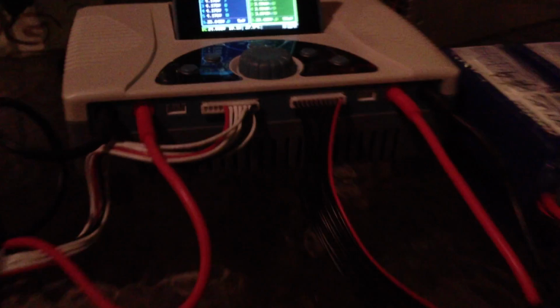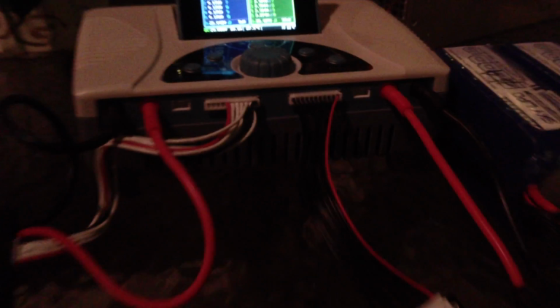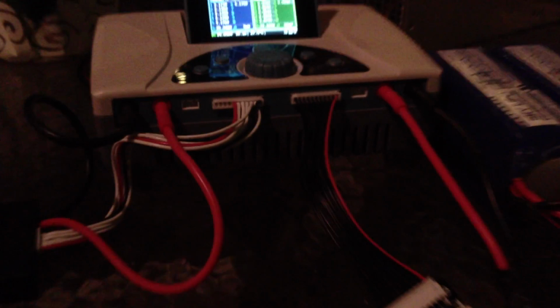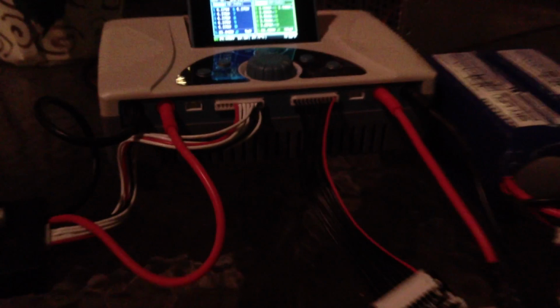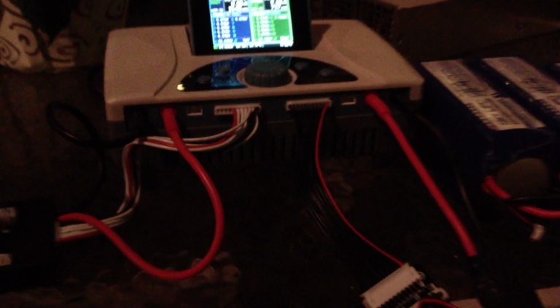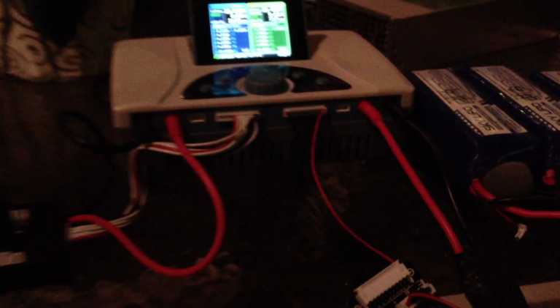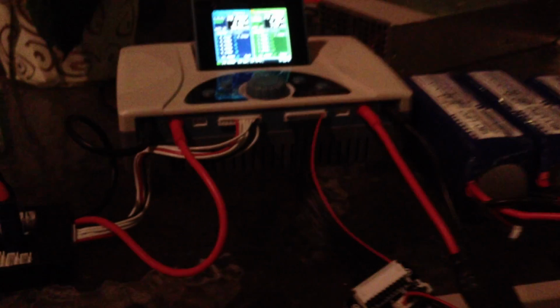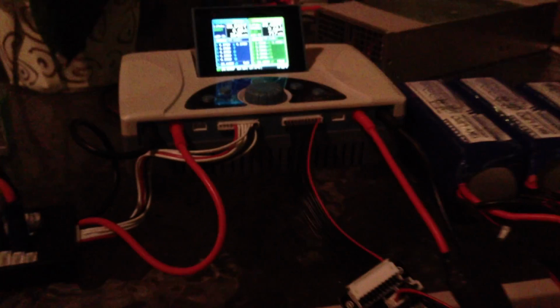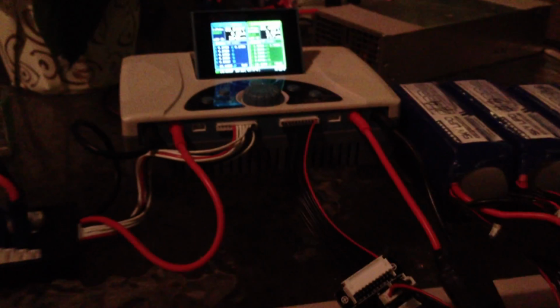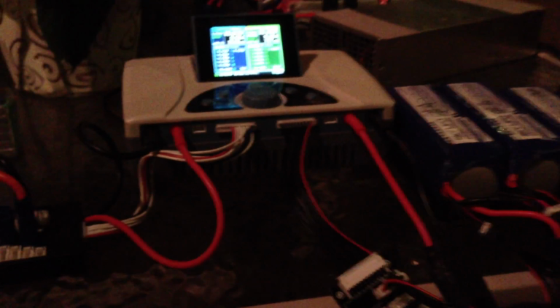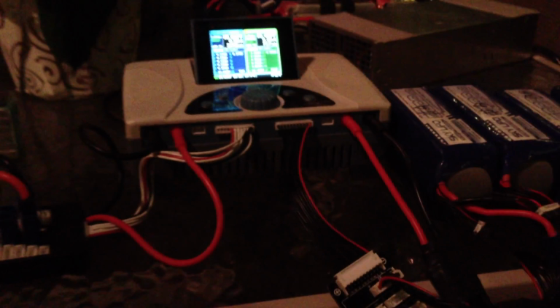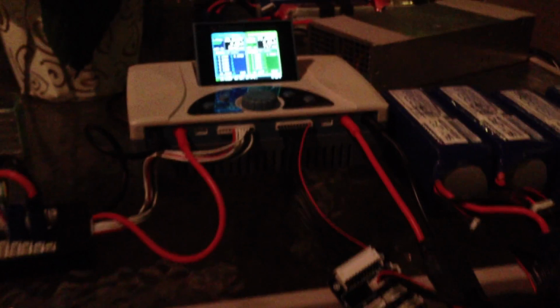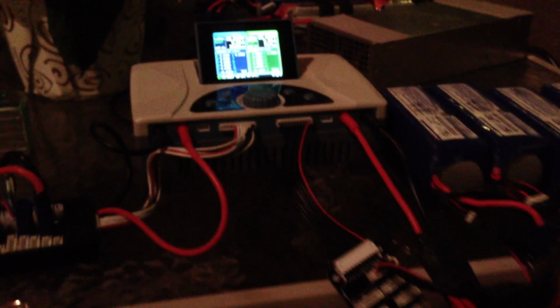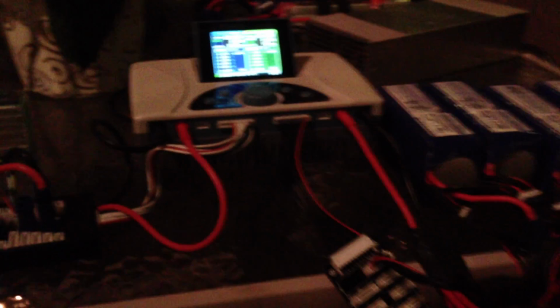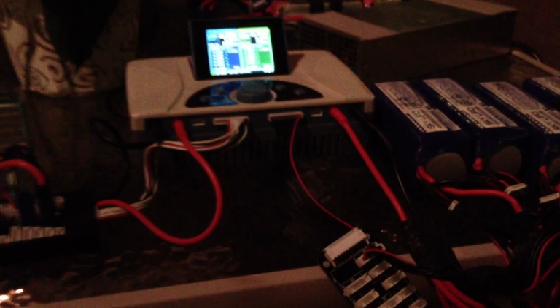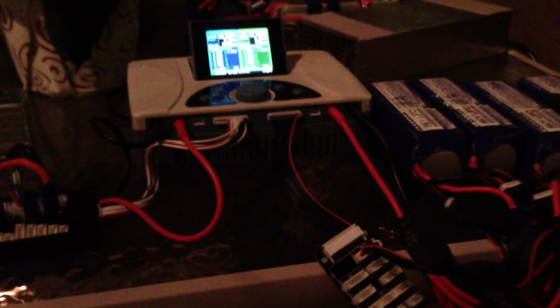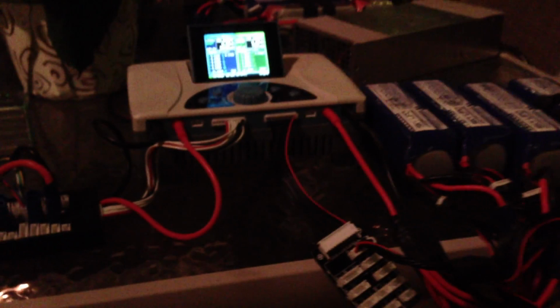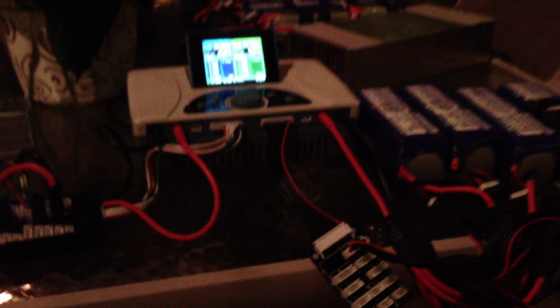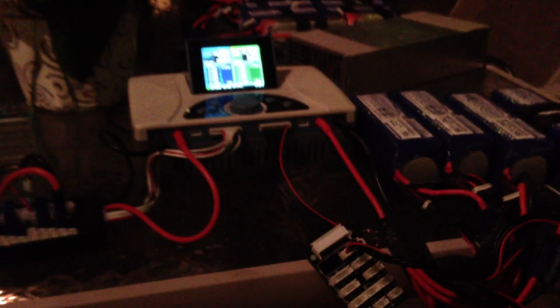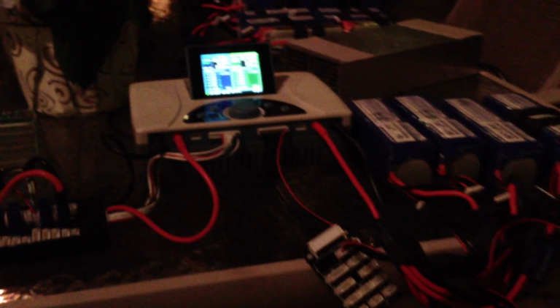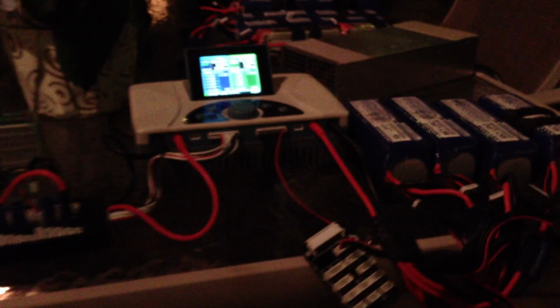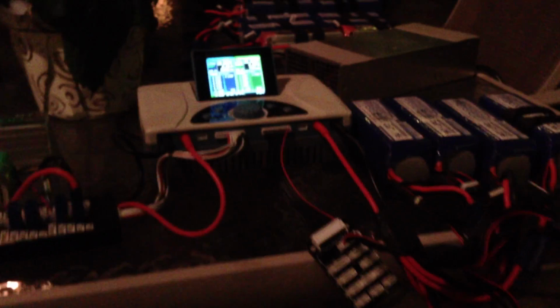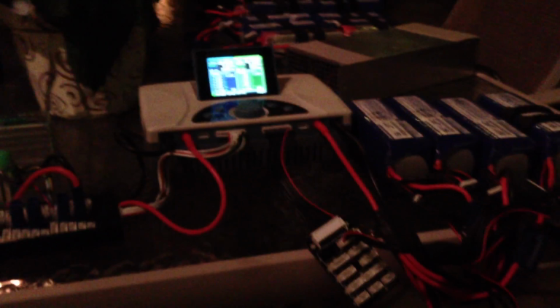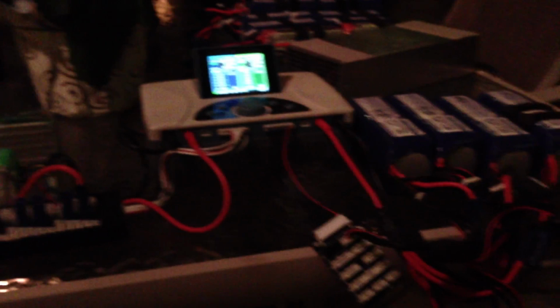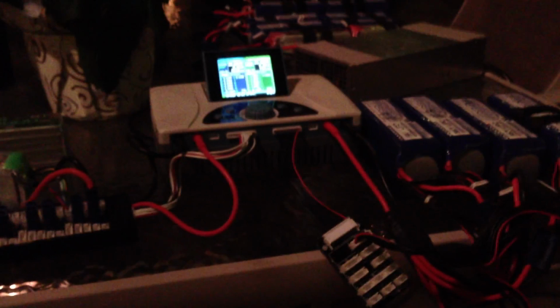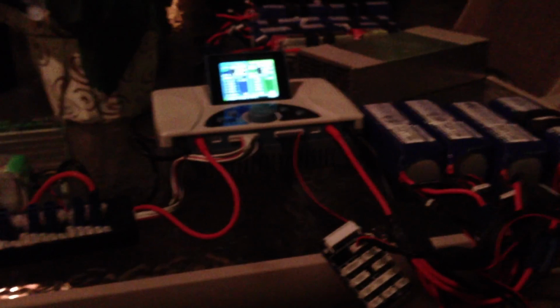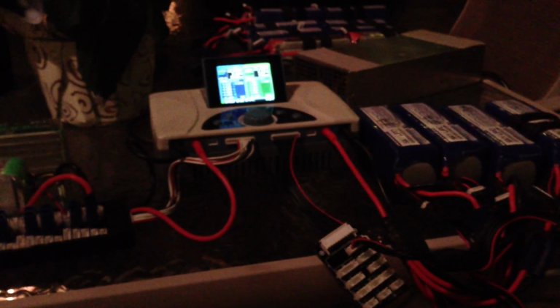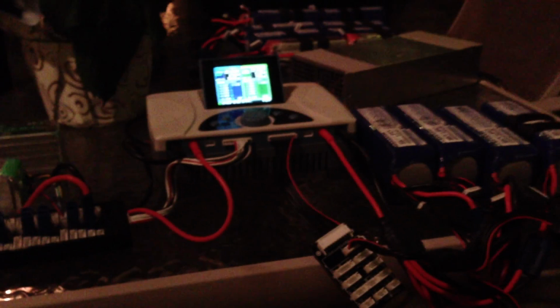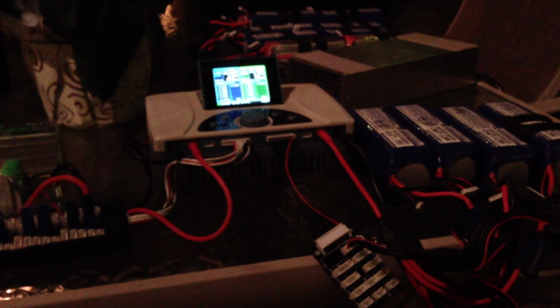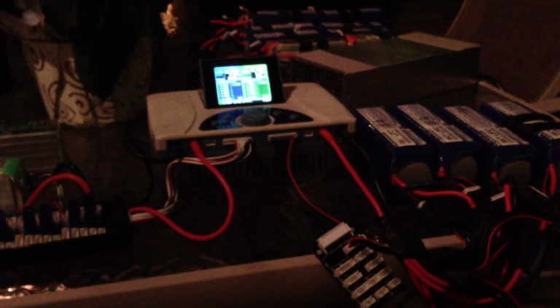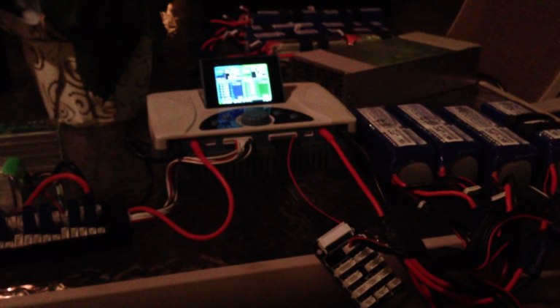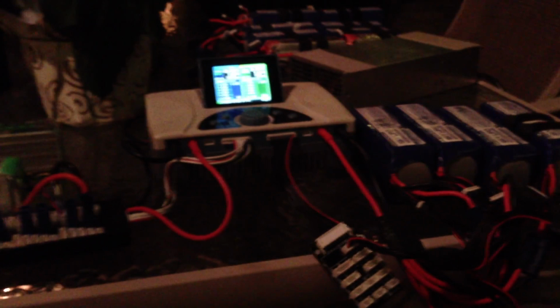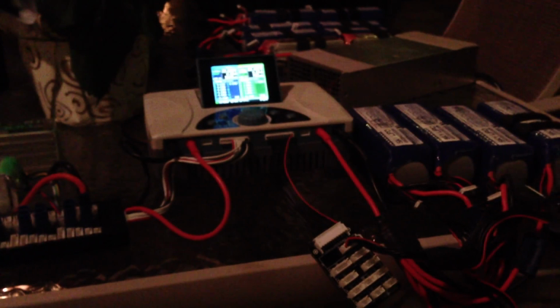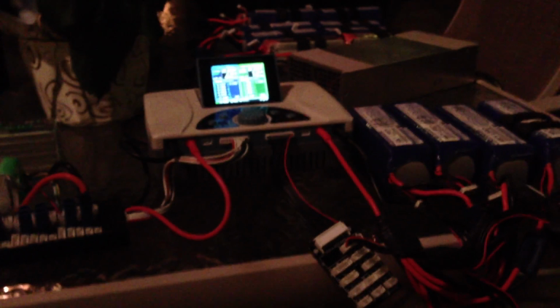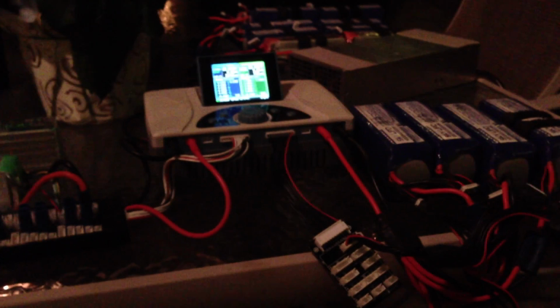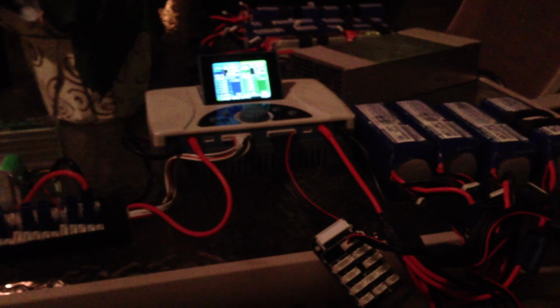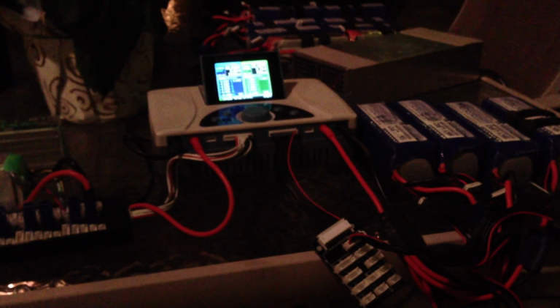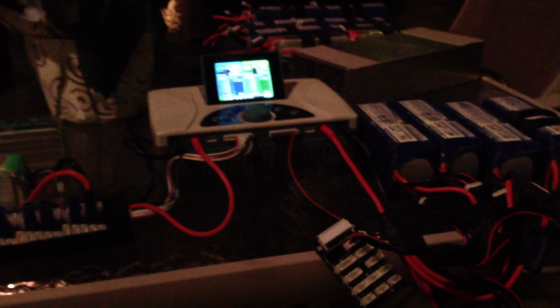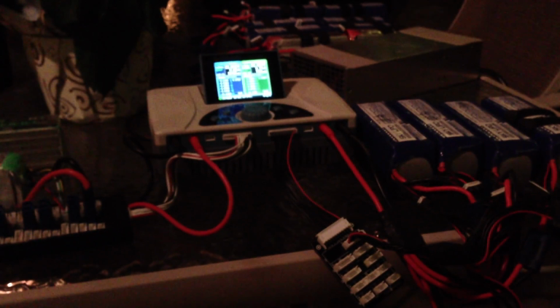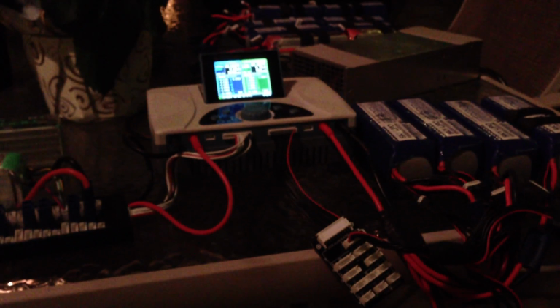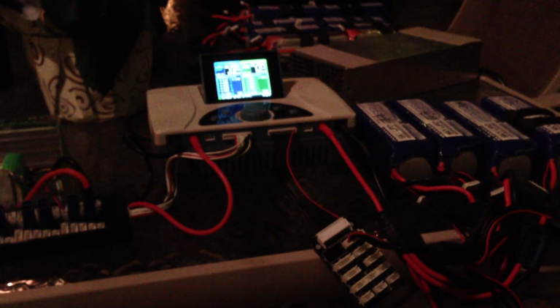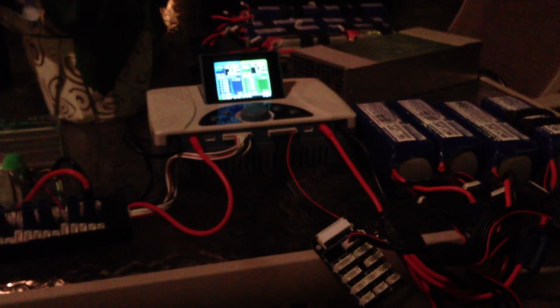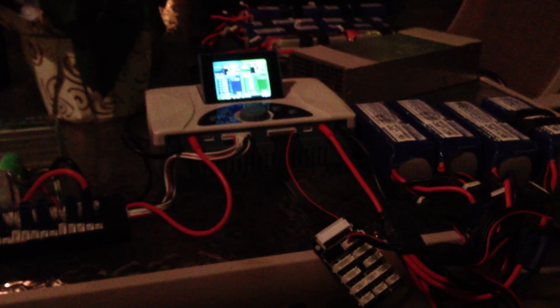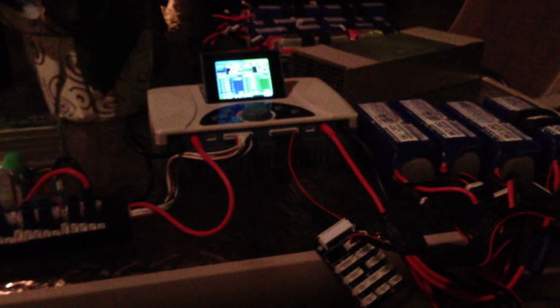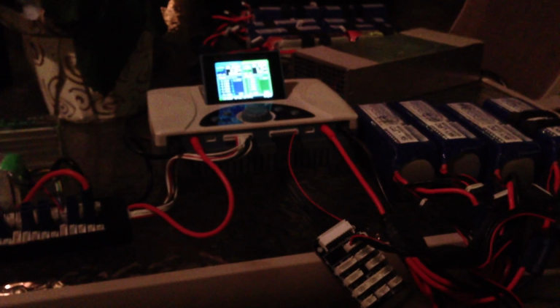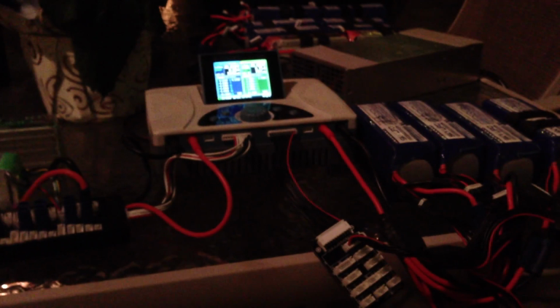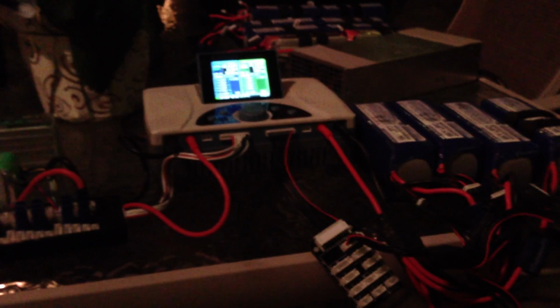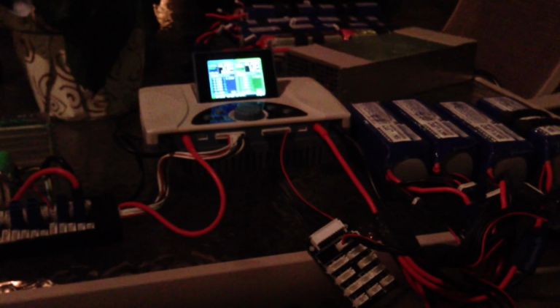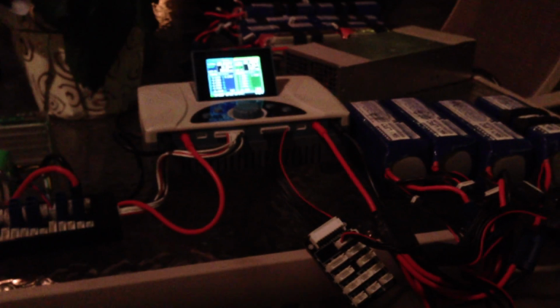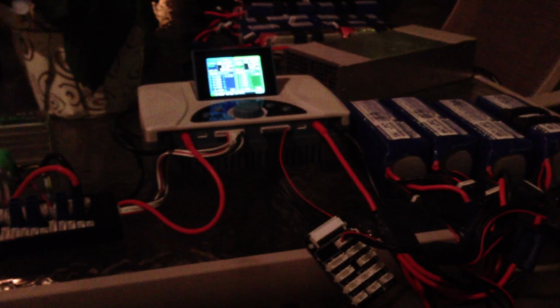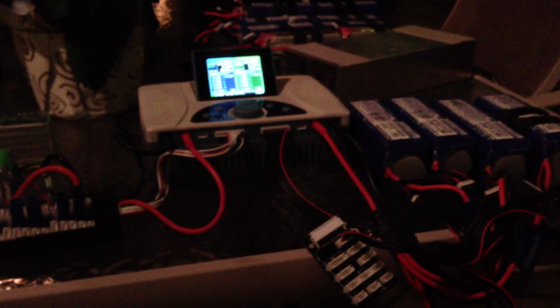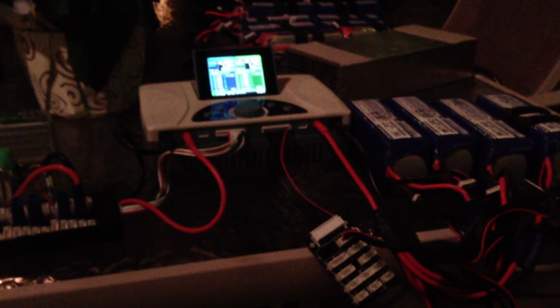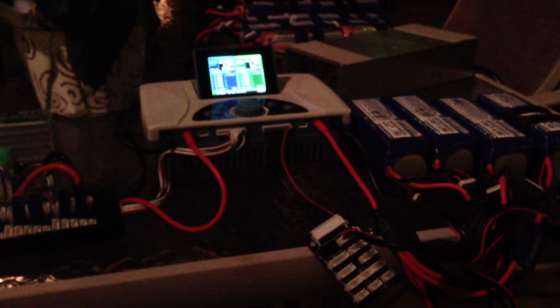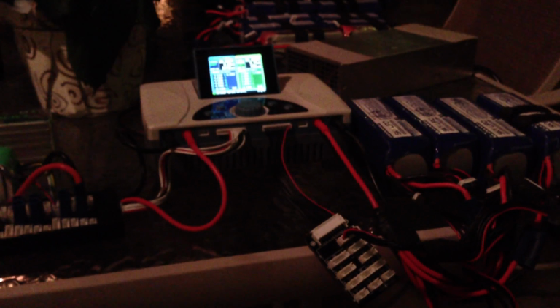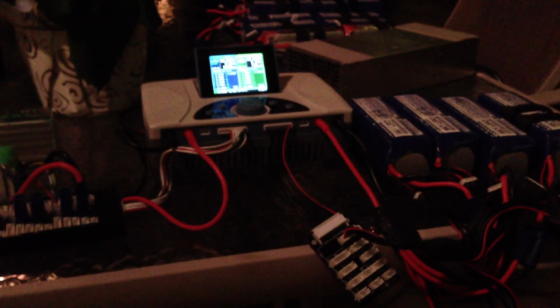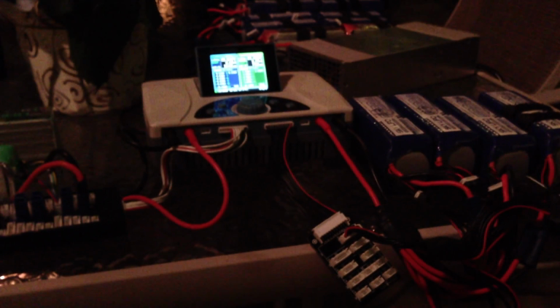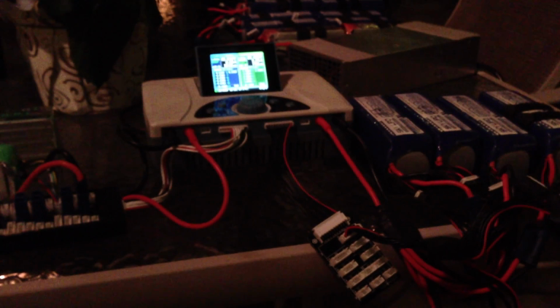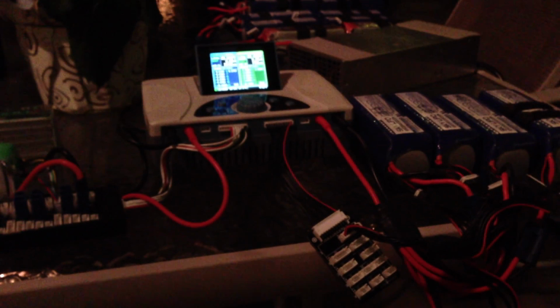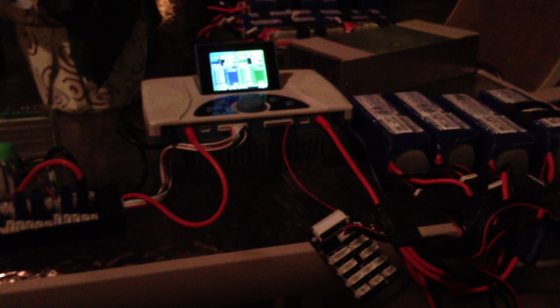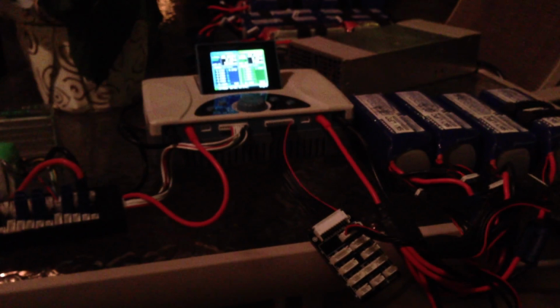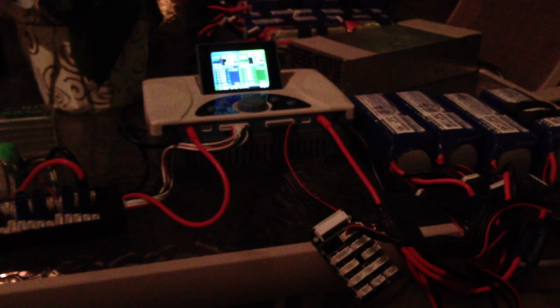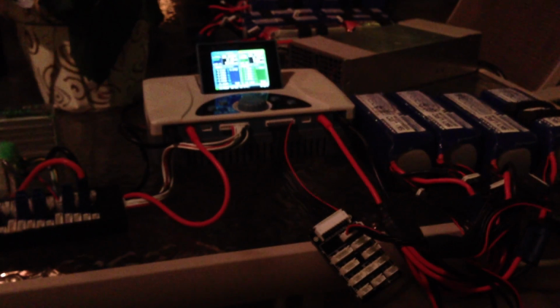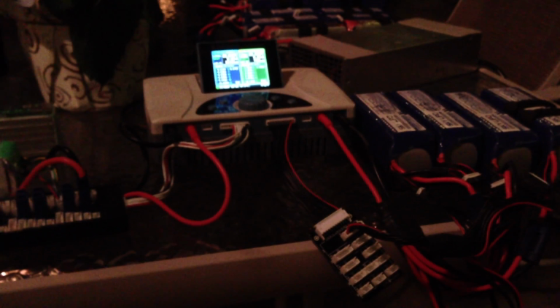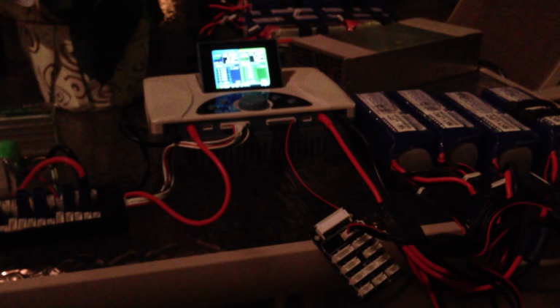Anyway, that's it — one of my first charges here with the iCharger 4010B, or iCharger Duo, I'm sorry.